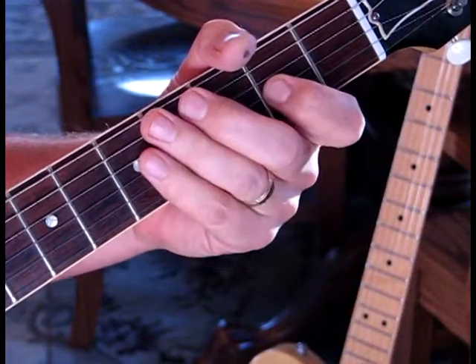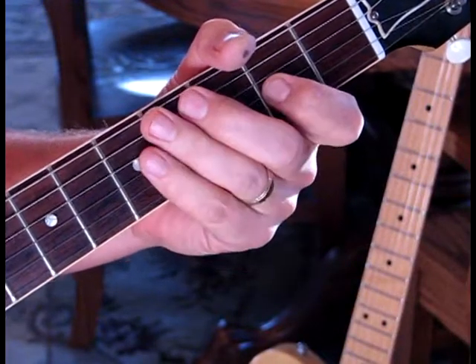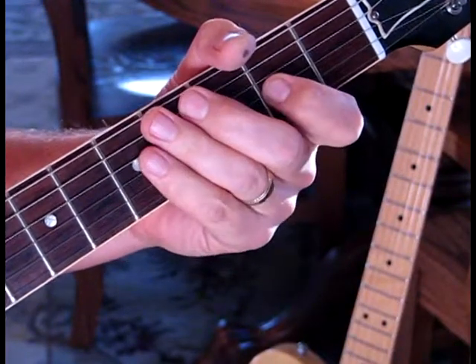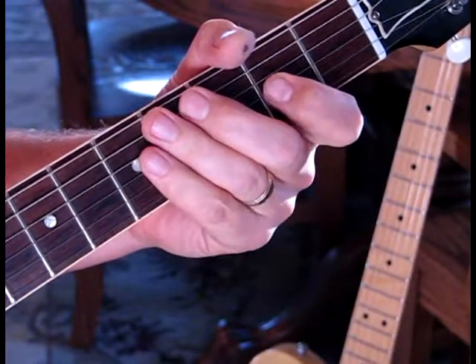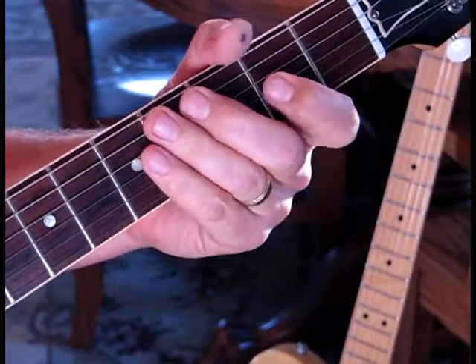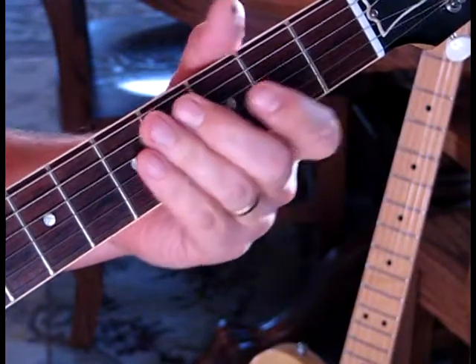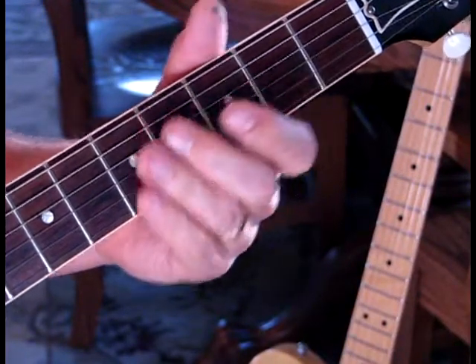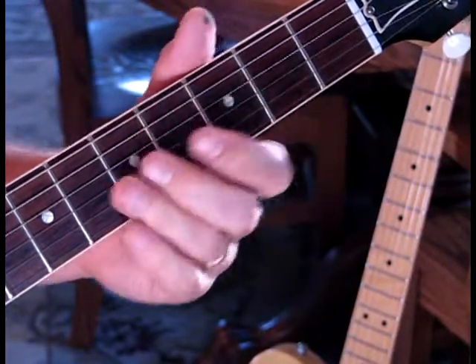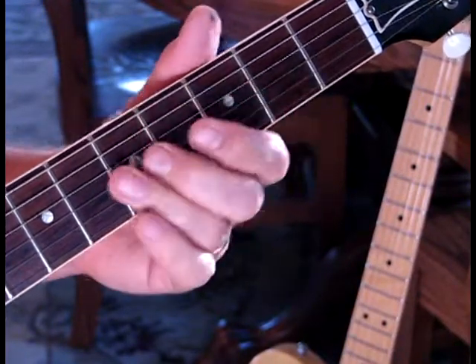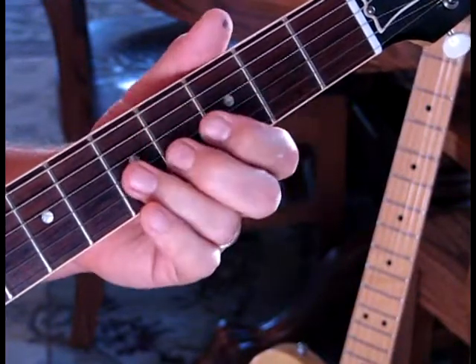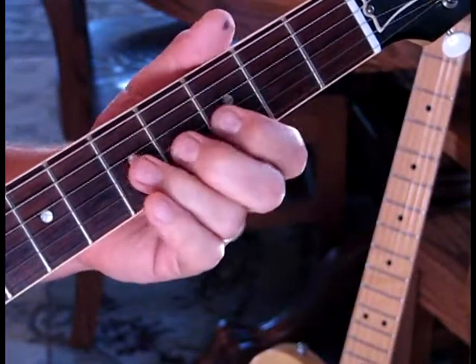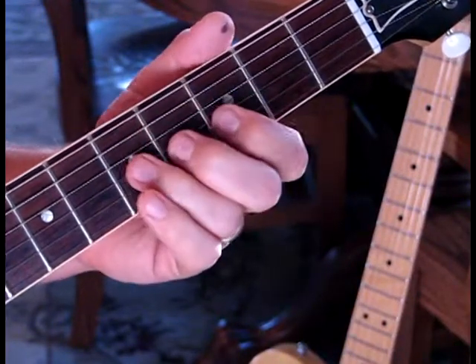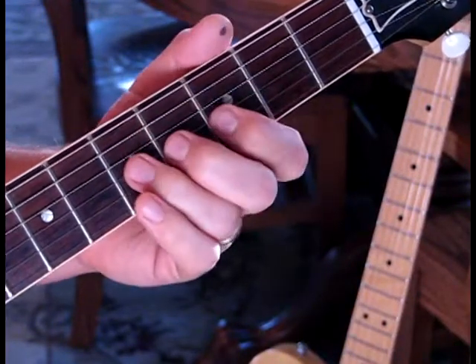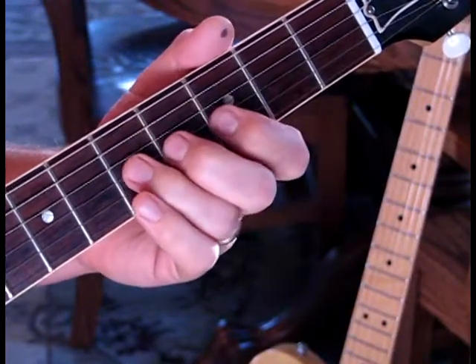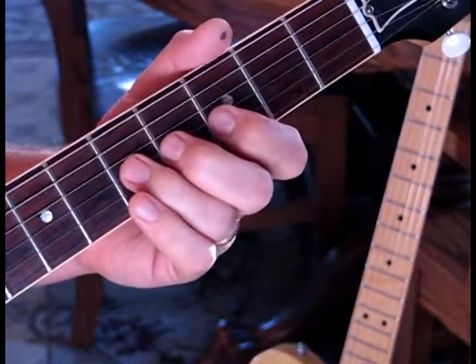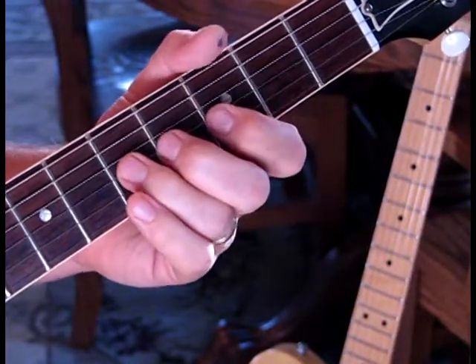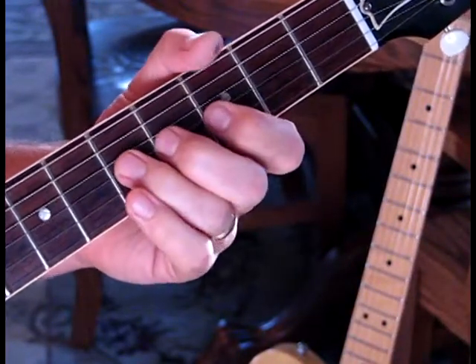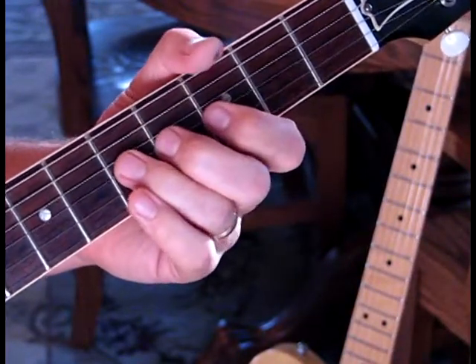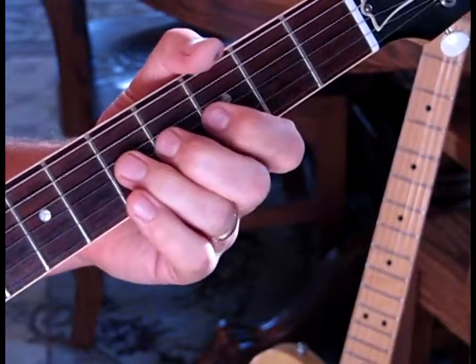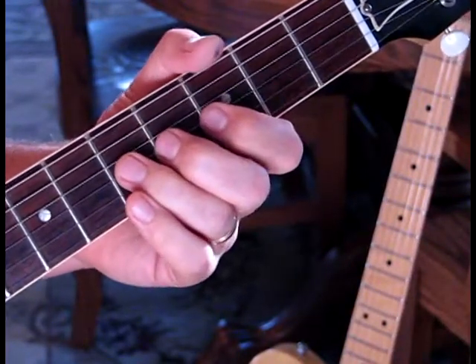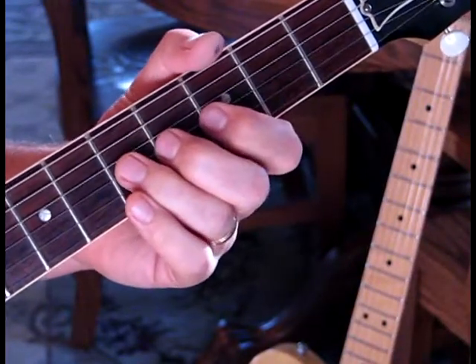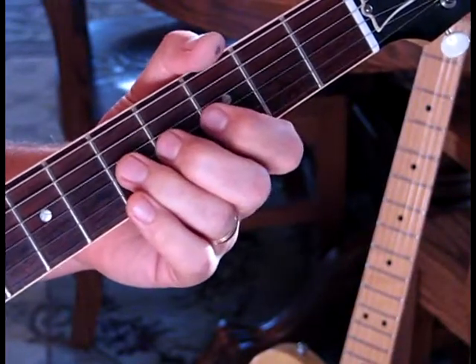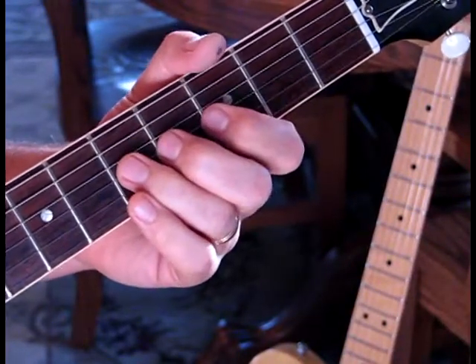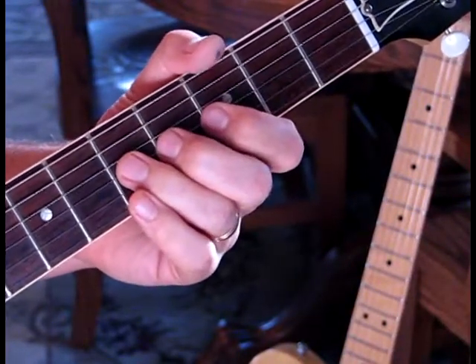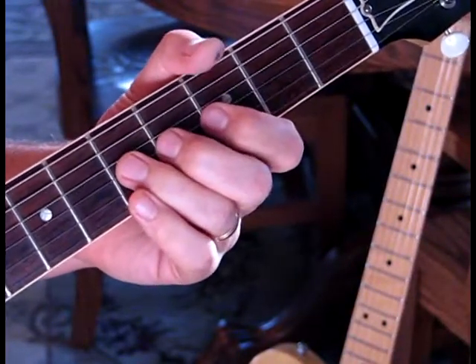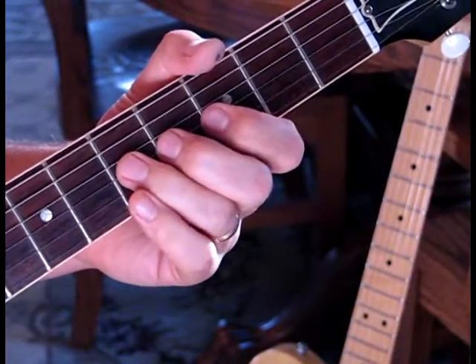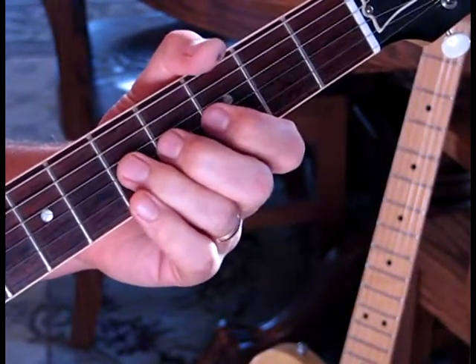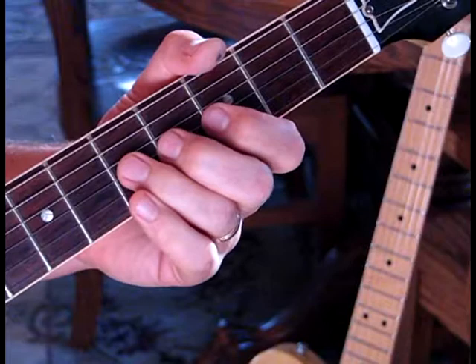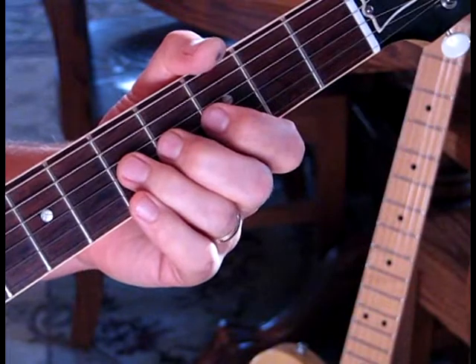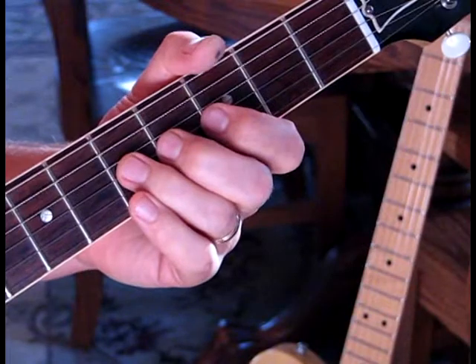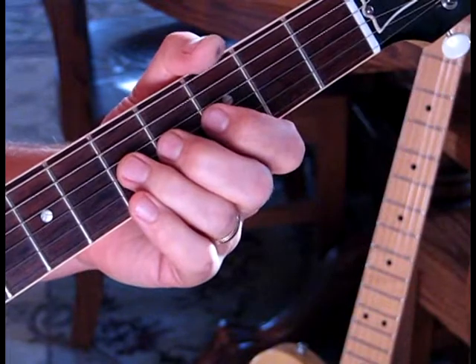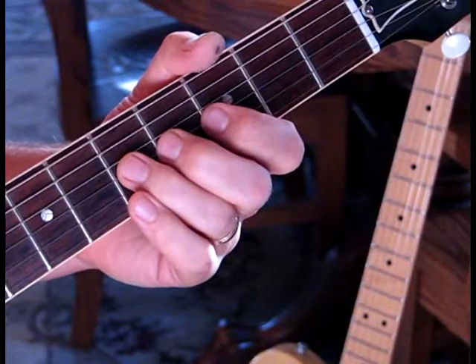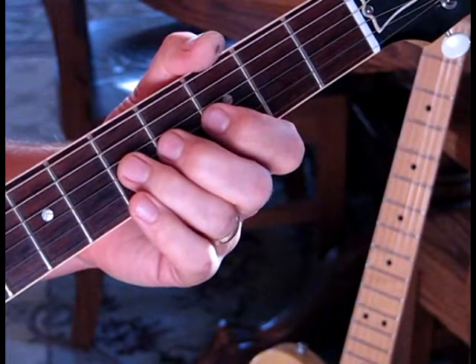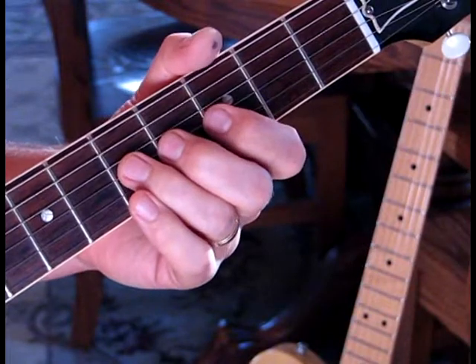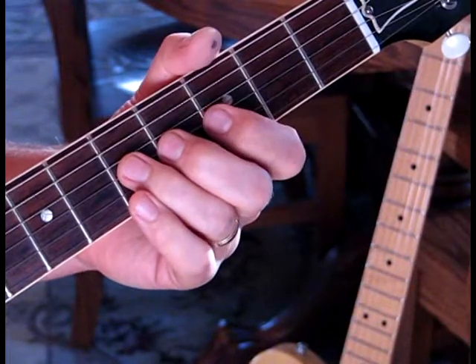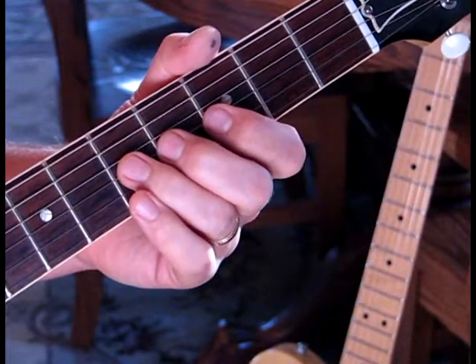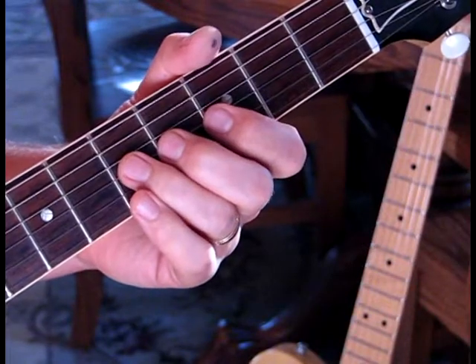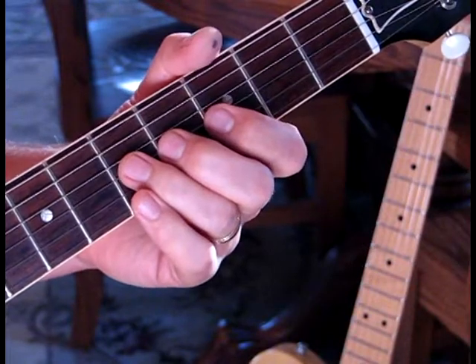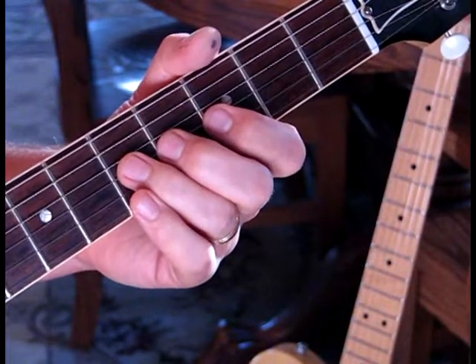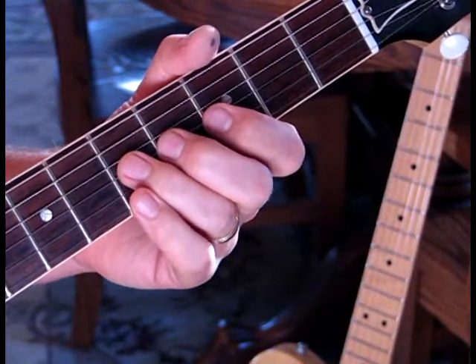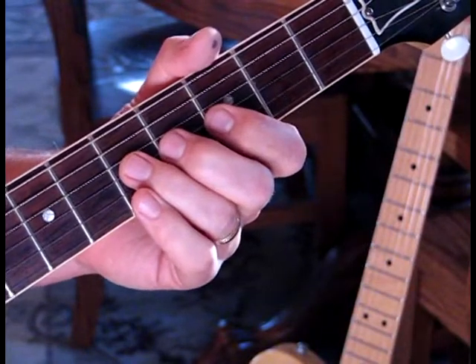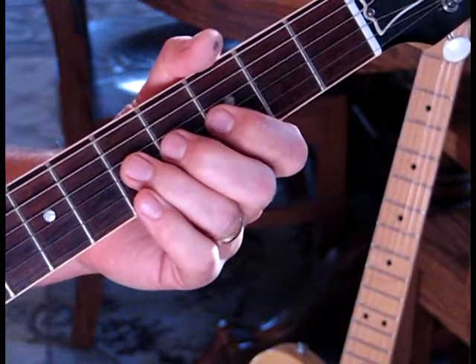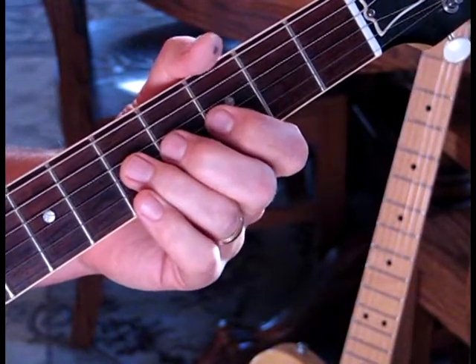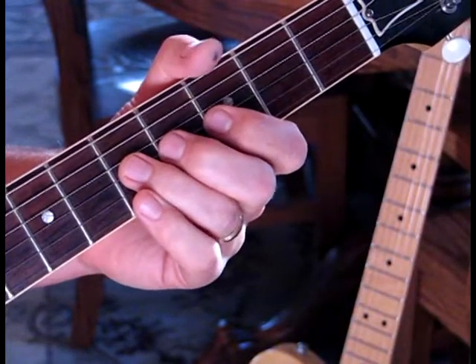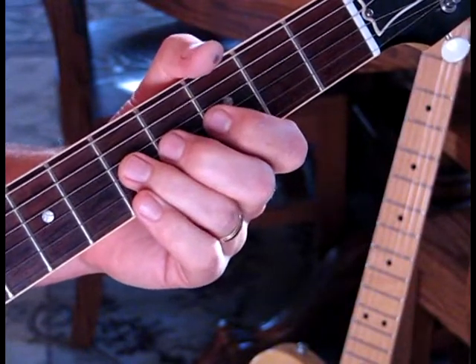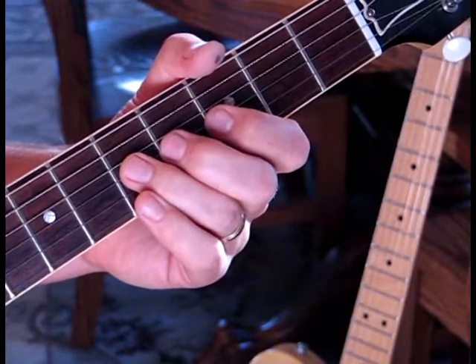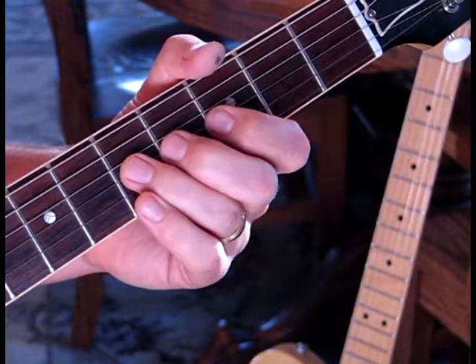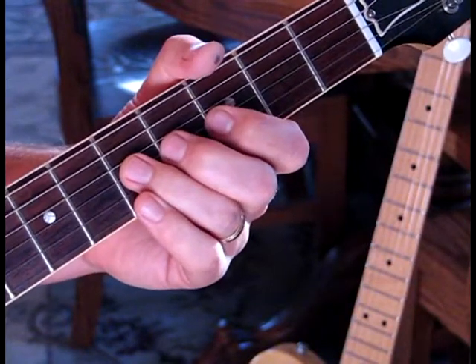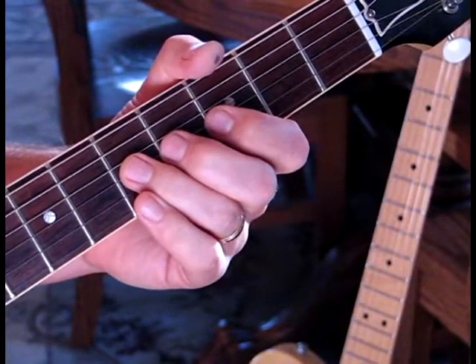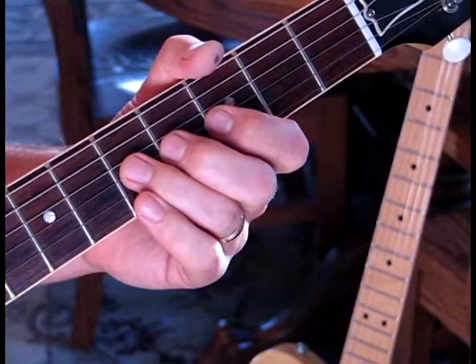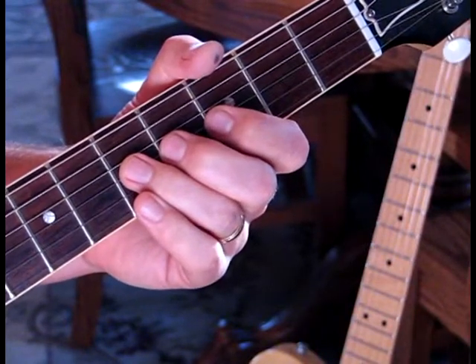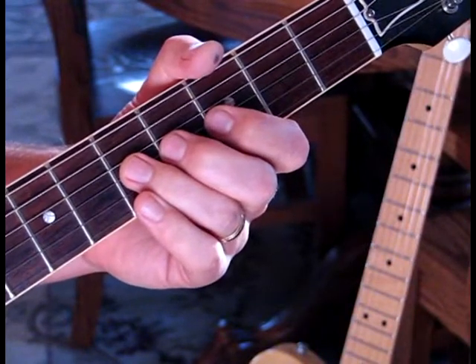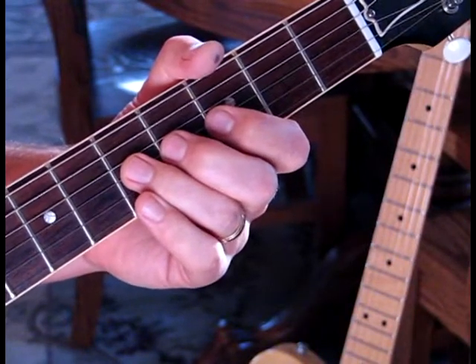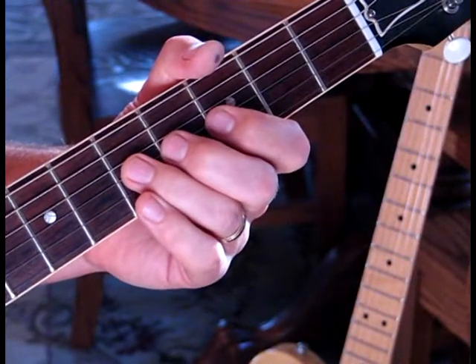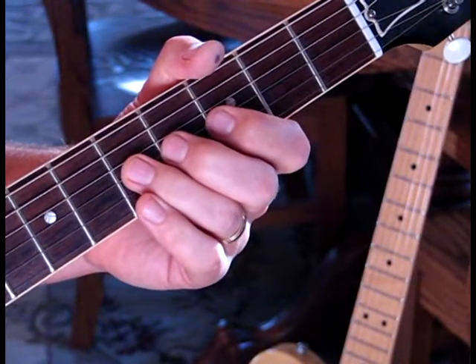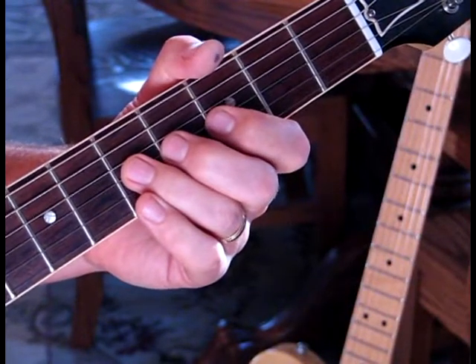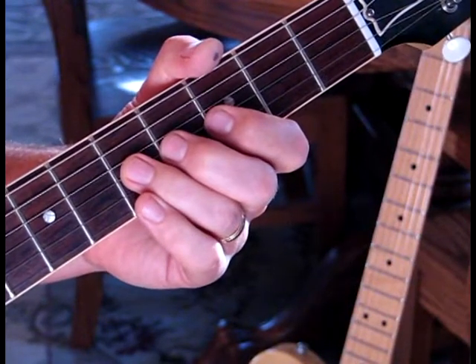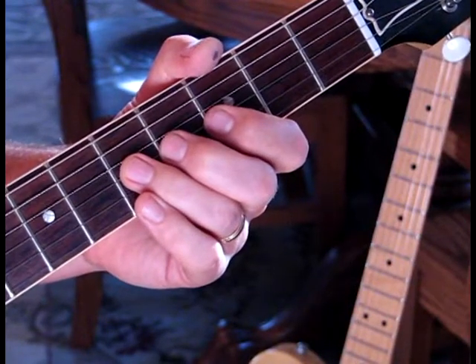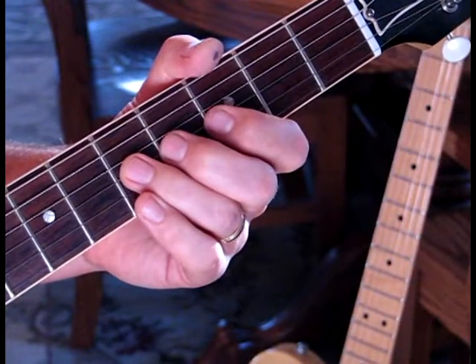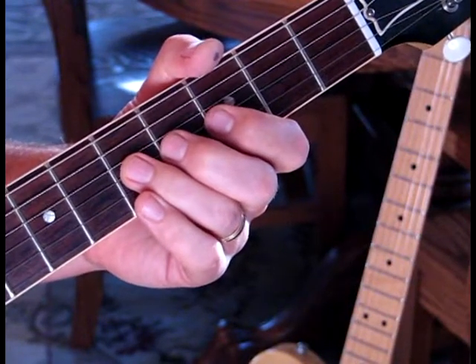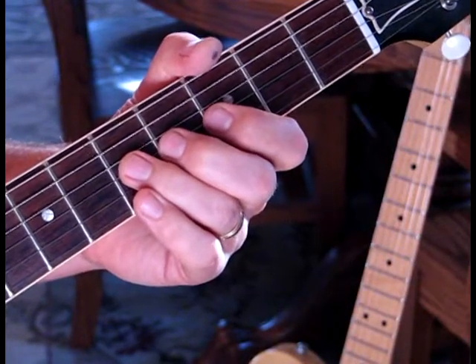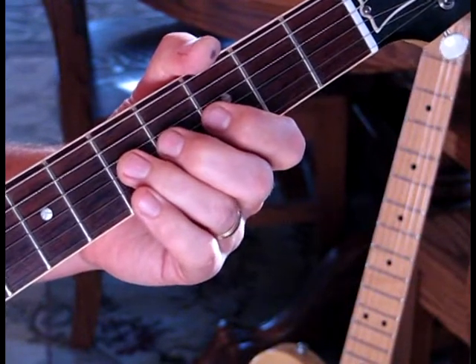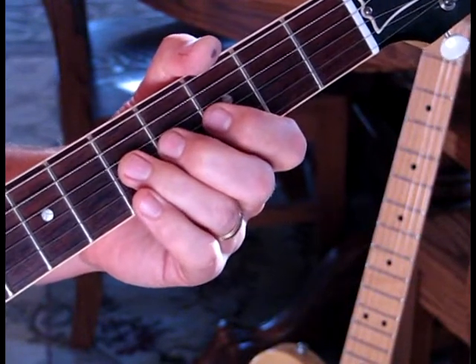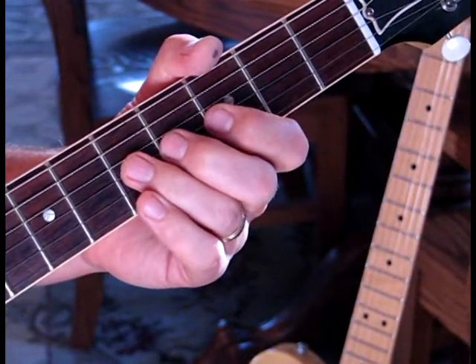I'll show you that whole phrase slow, starting from the third position. One, two, three.